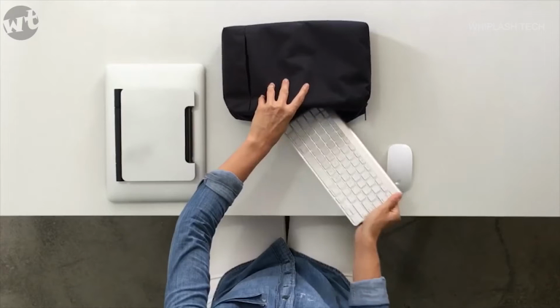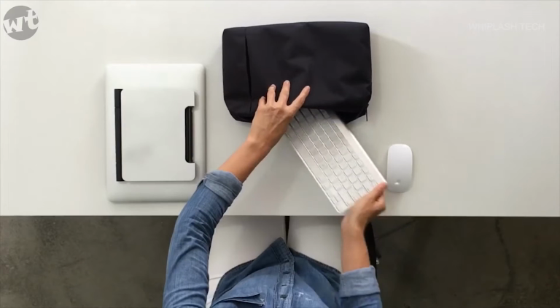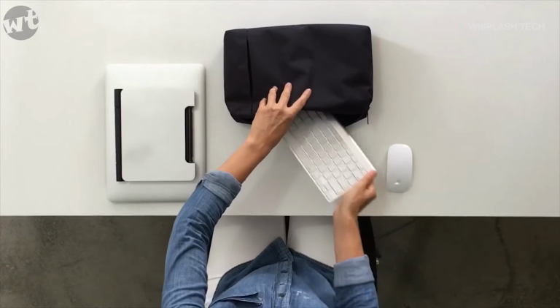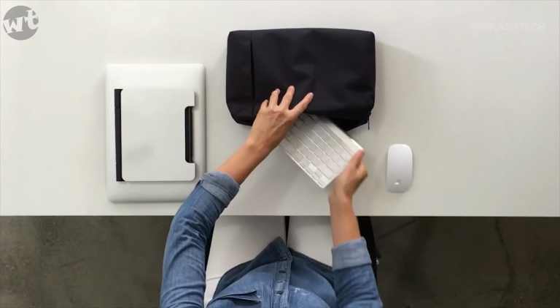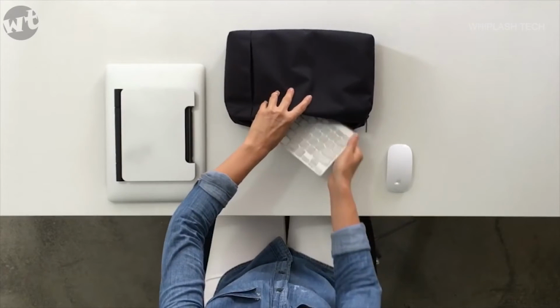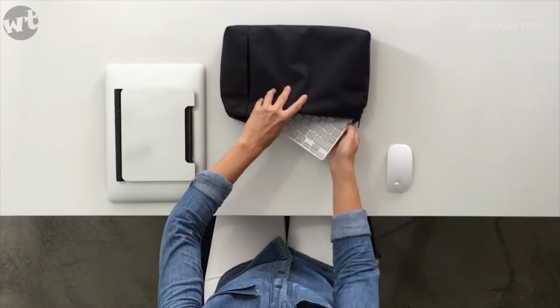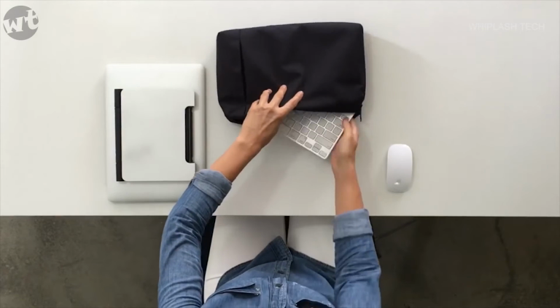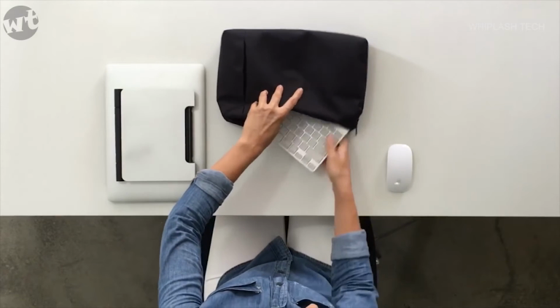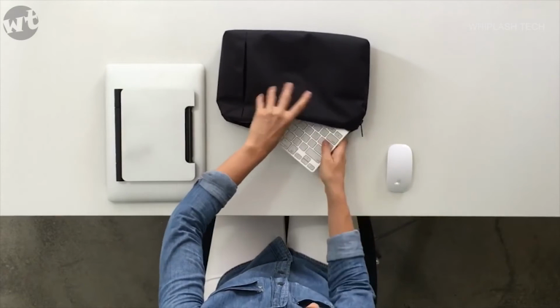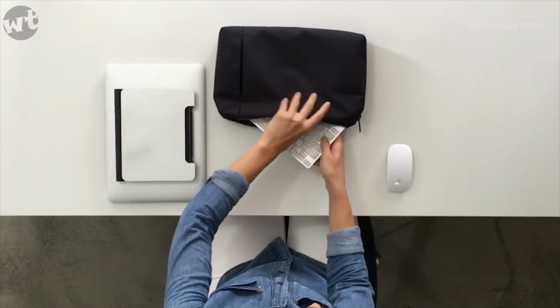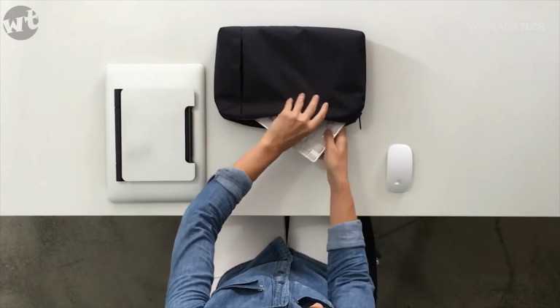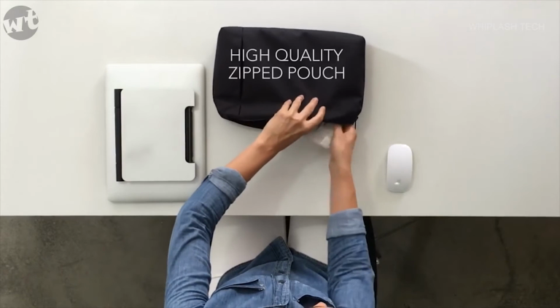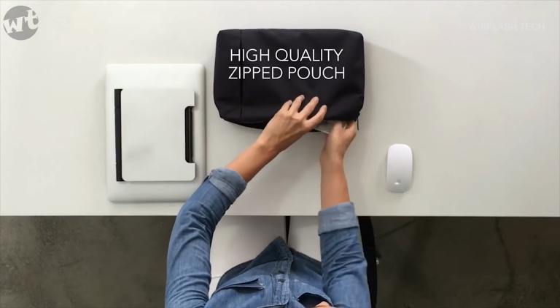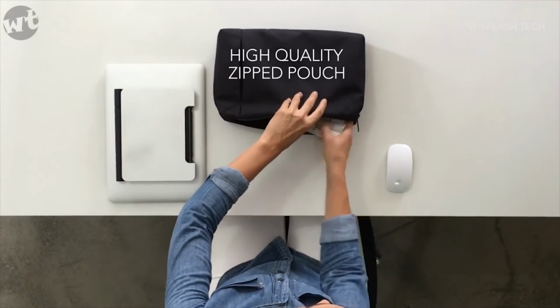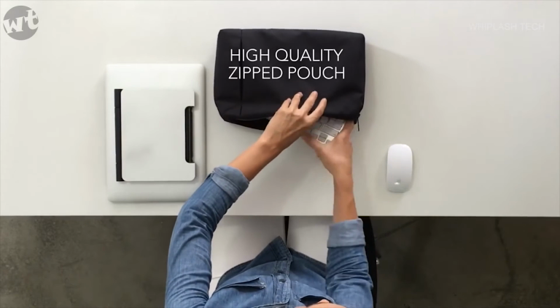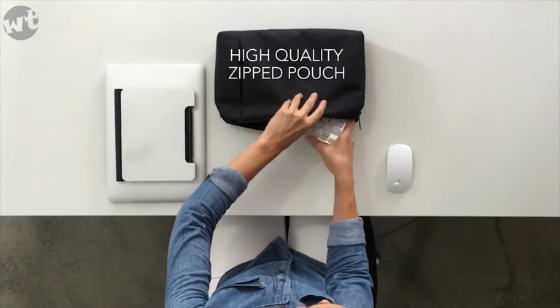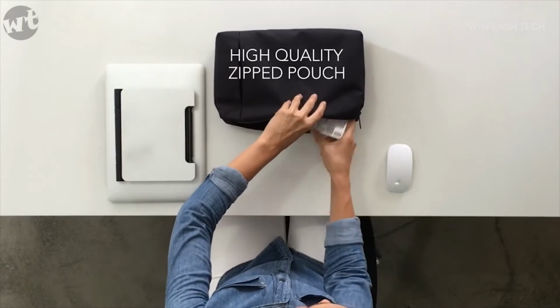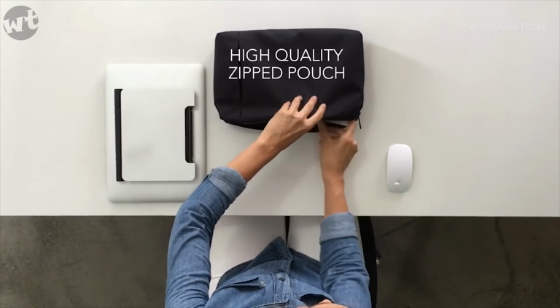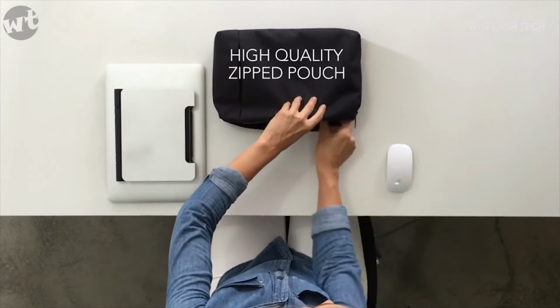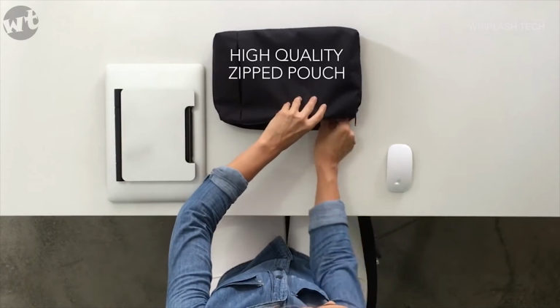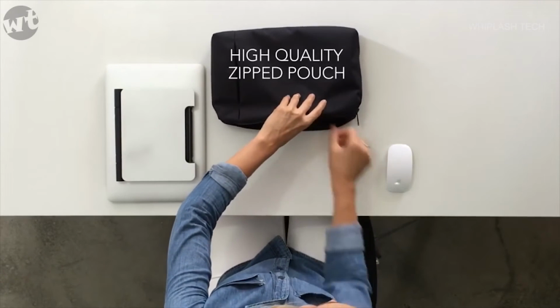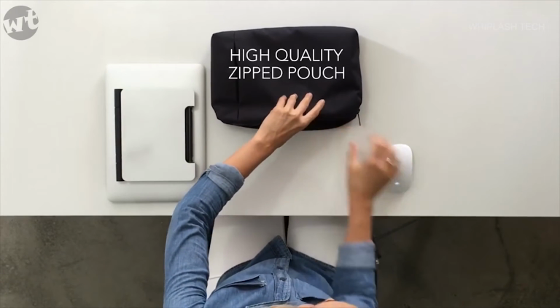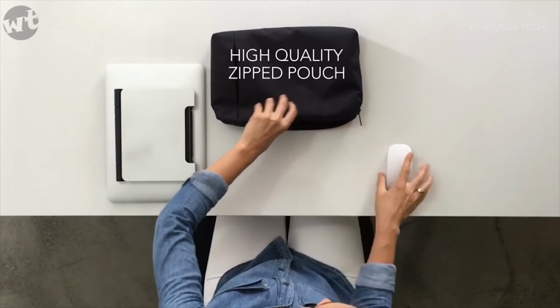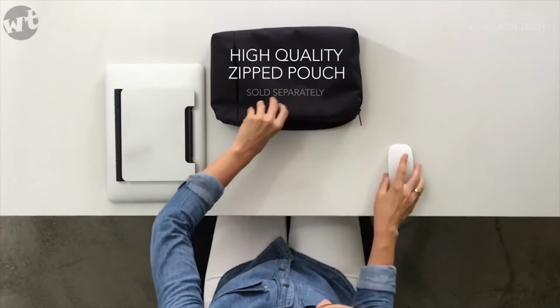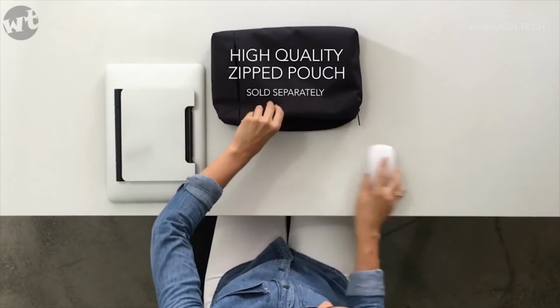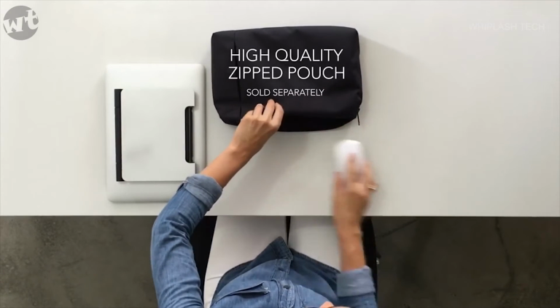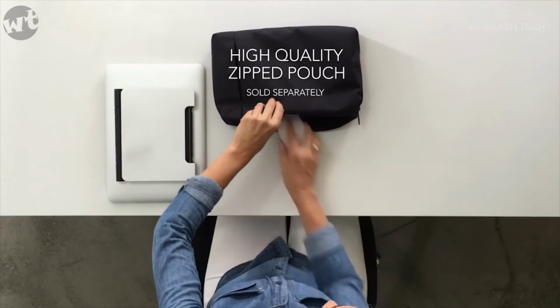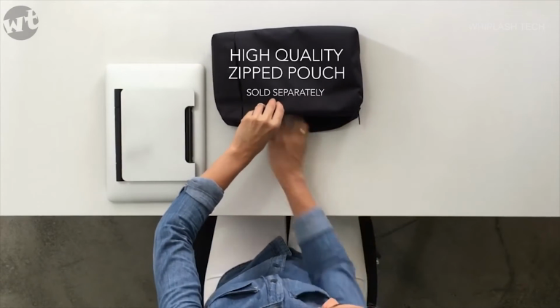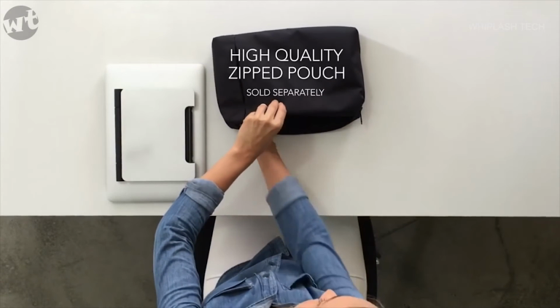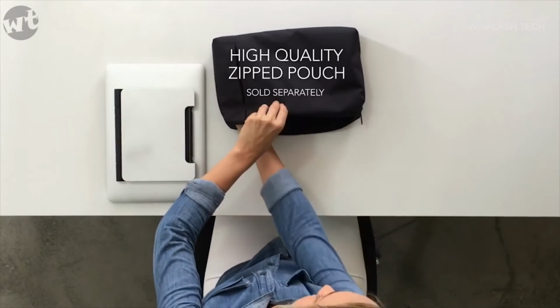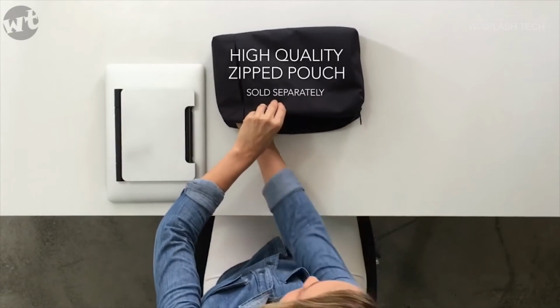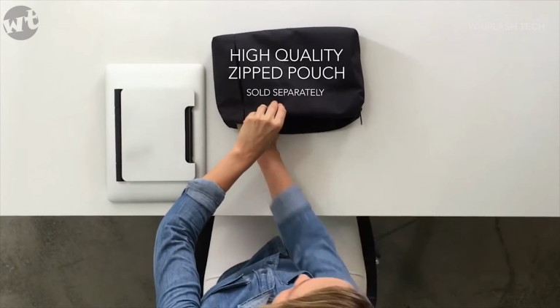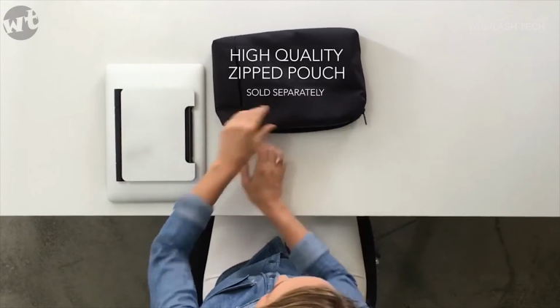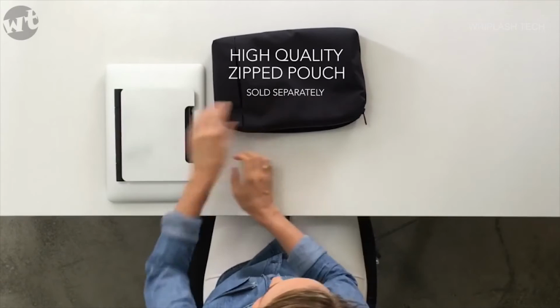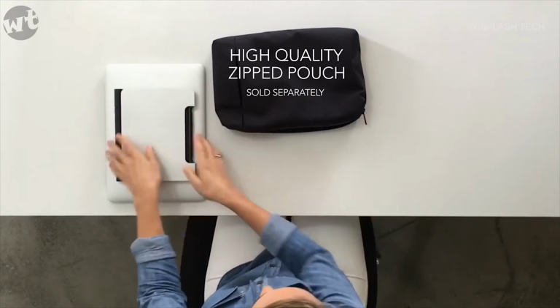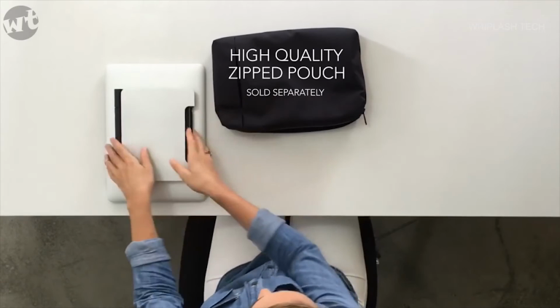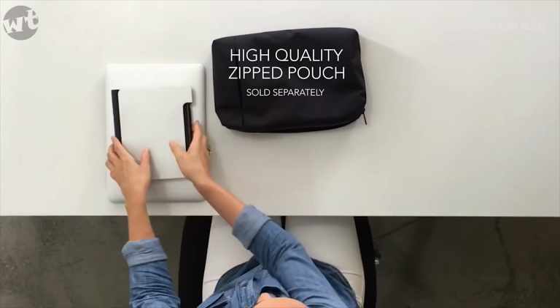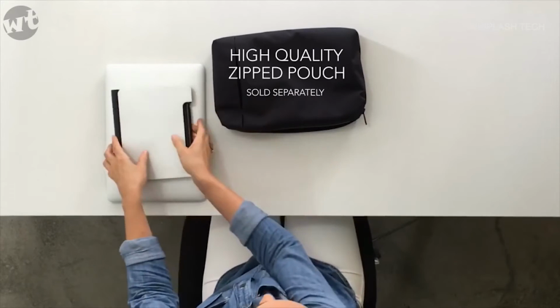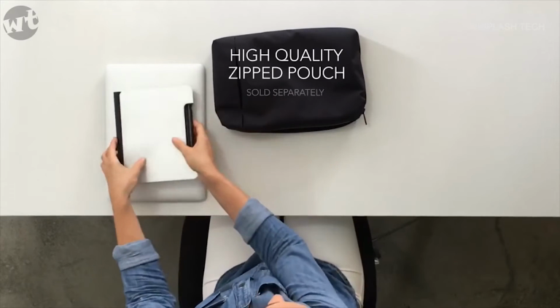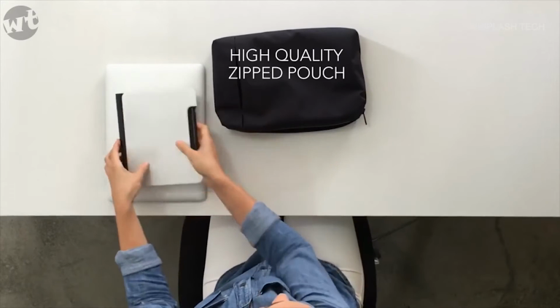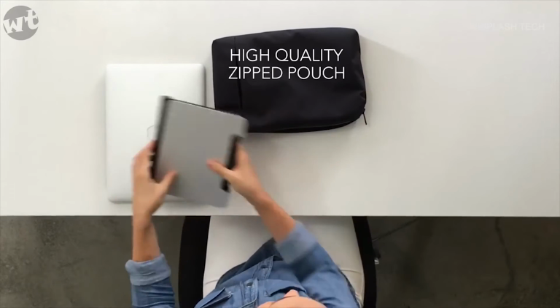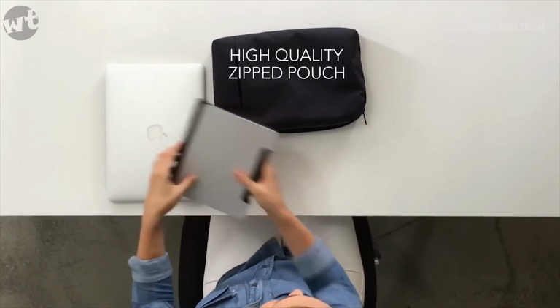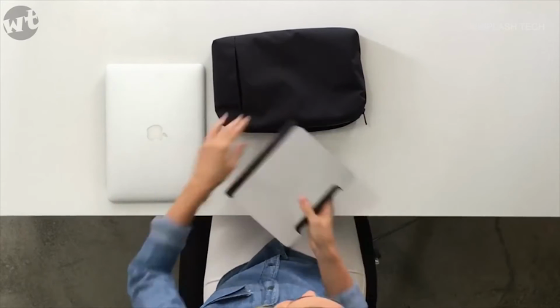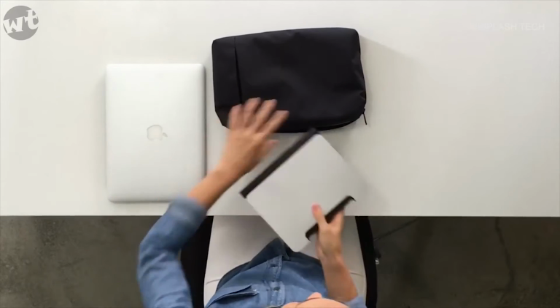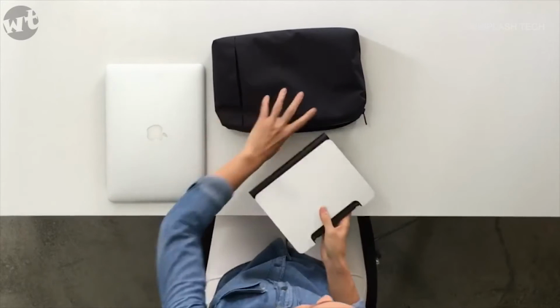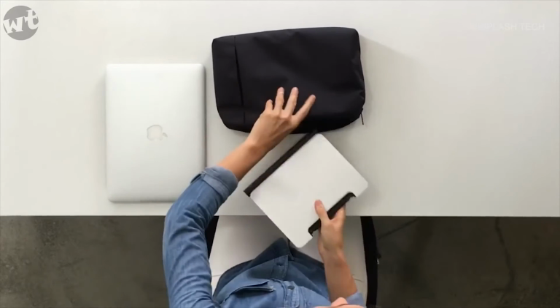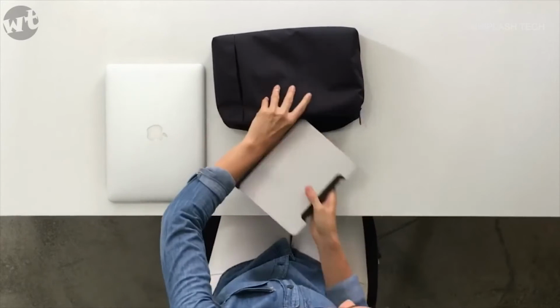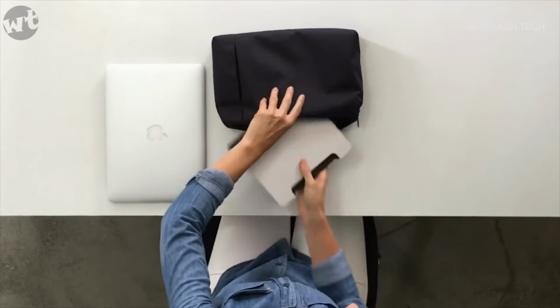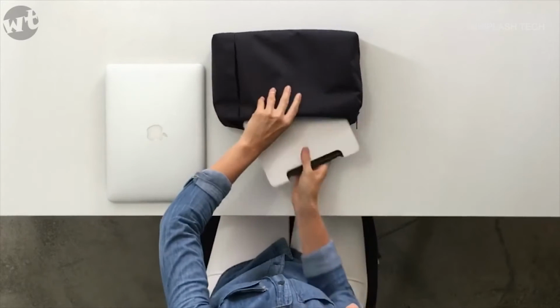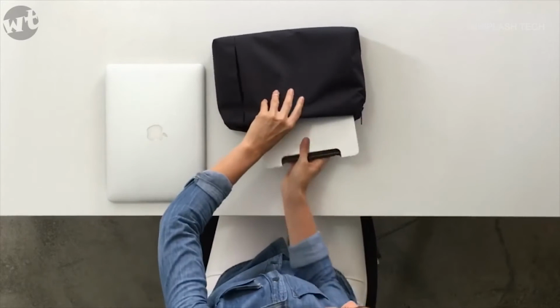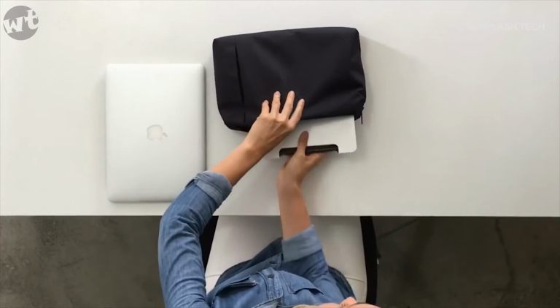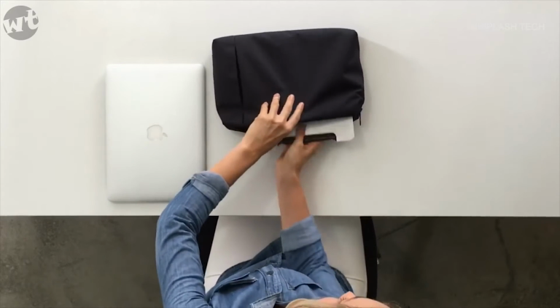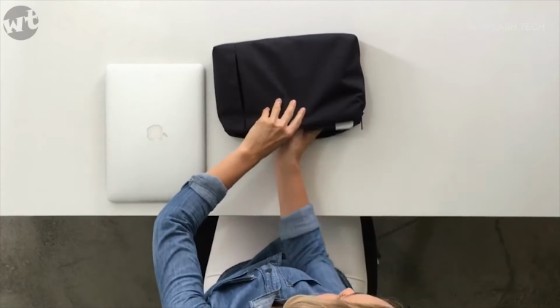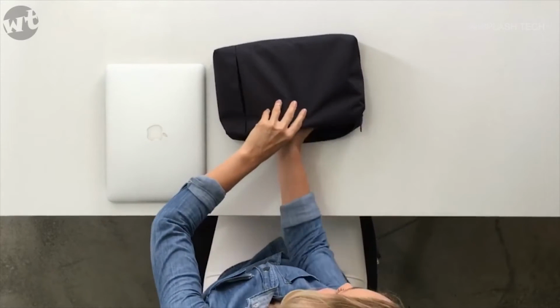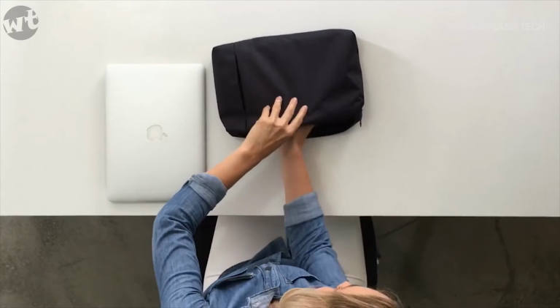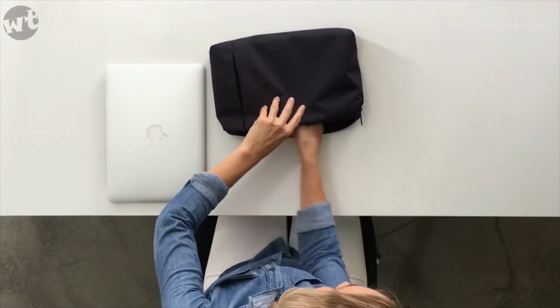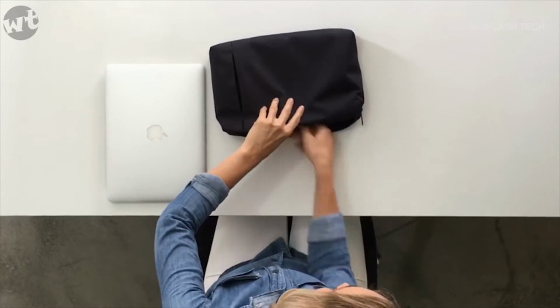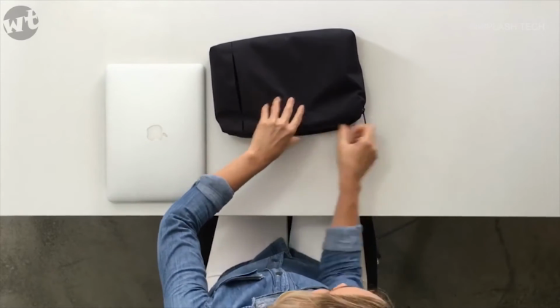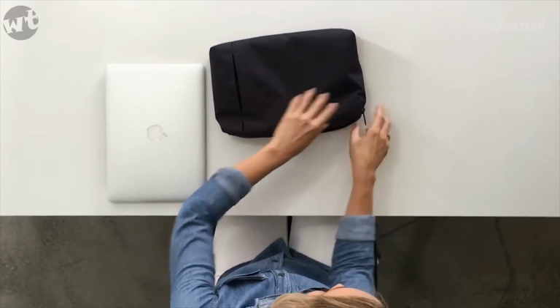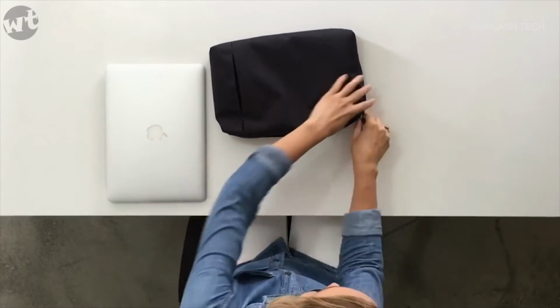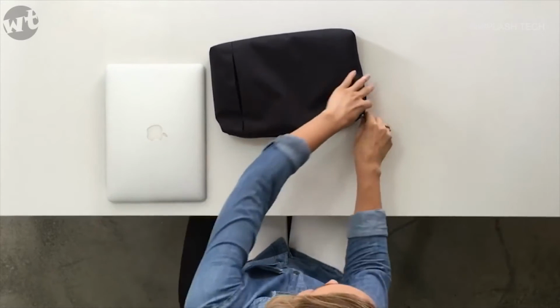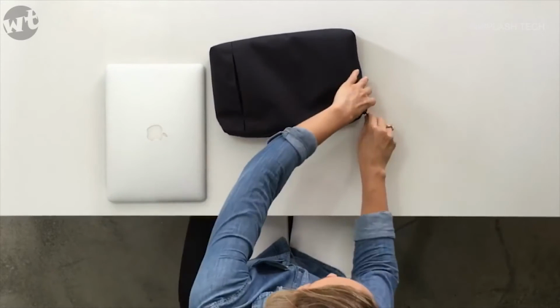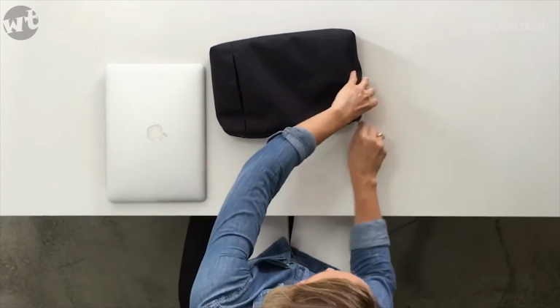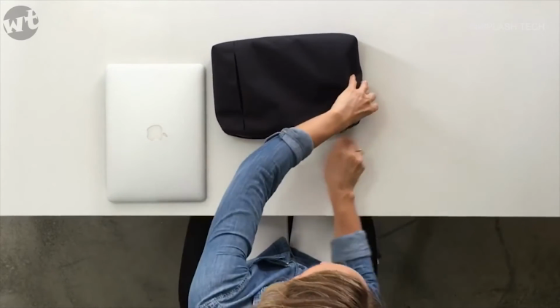We've also created a high quality zipped nylon pouch to carry your Tiny Tower, keyboard and mouse.